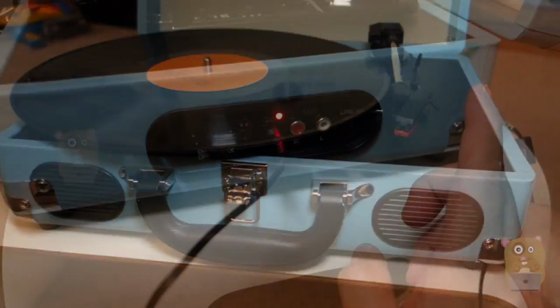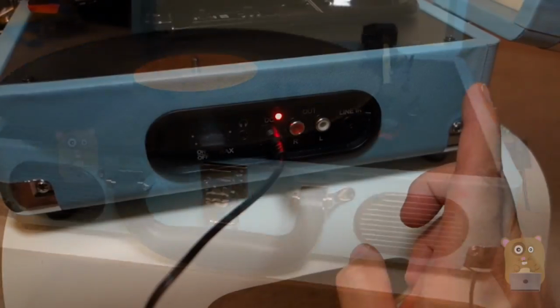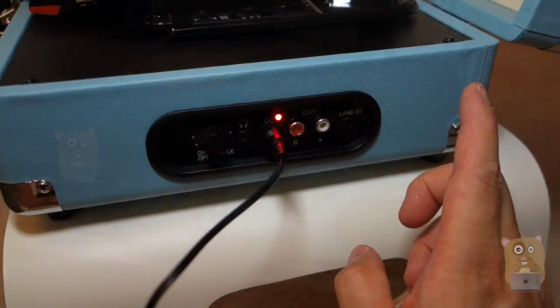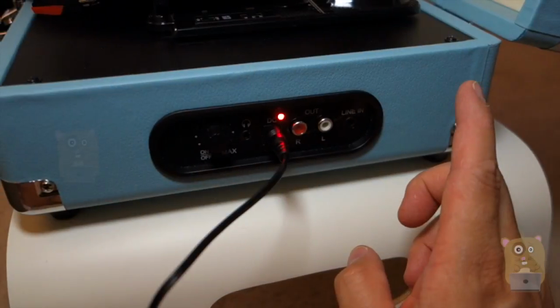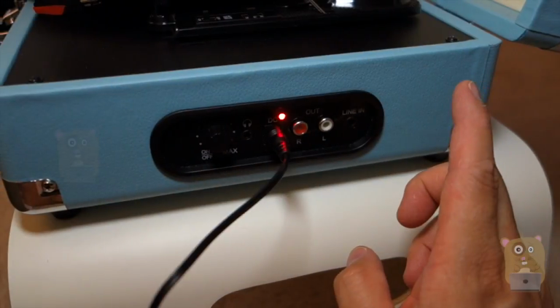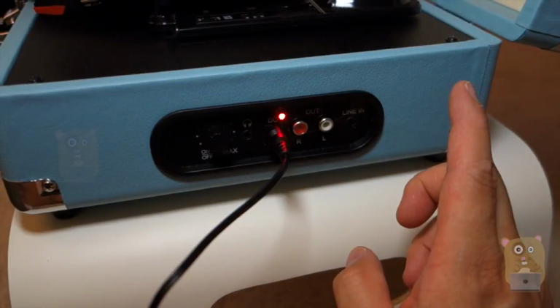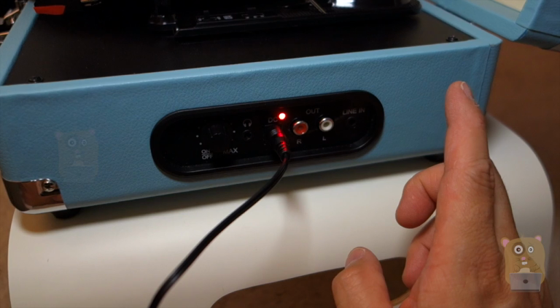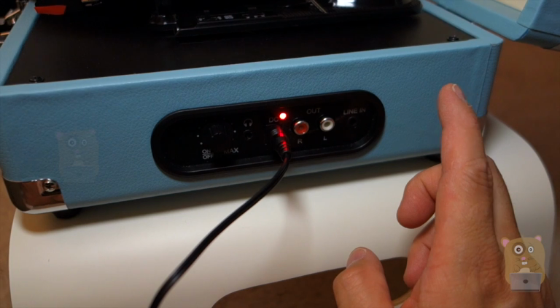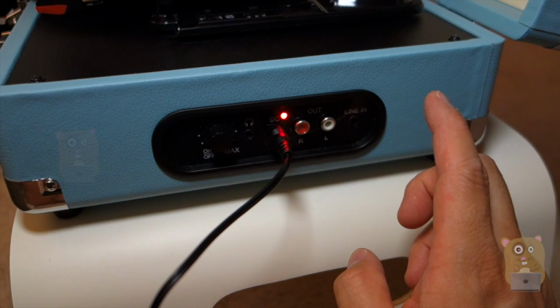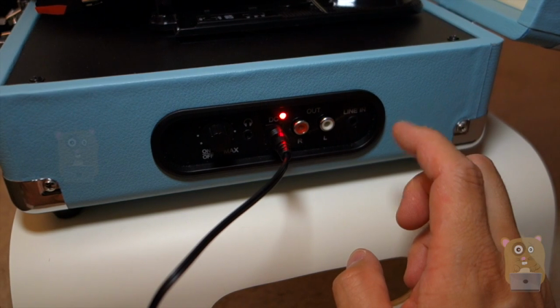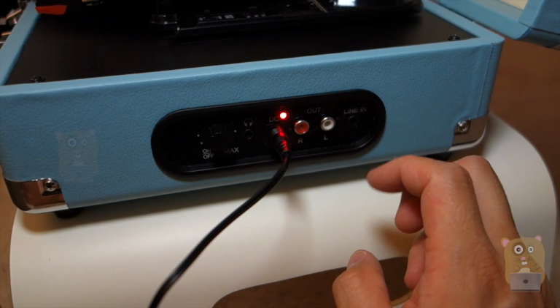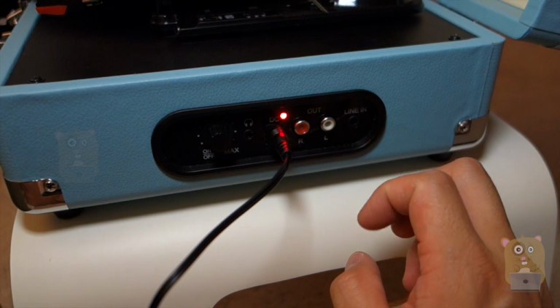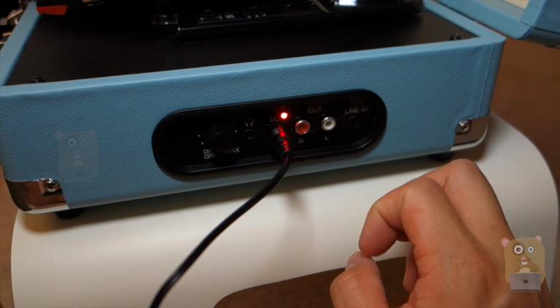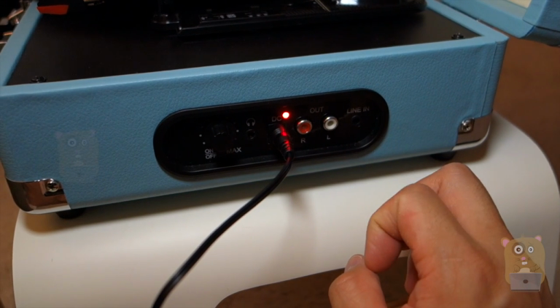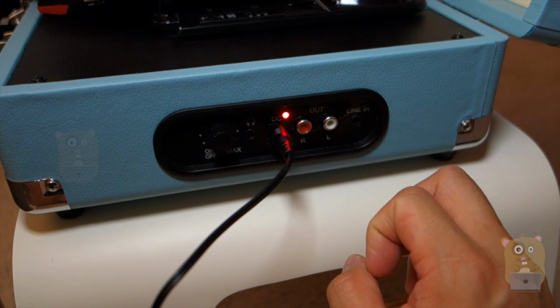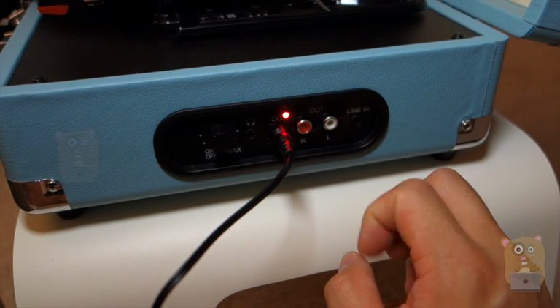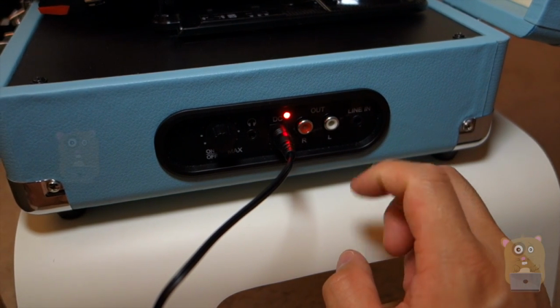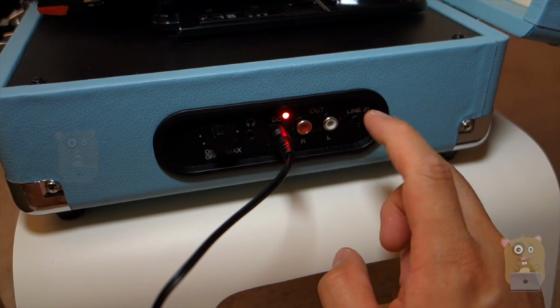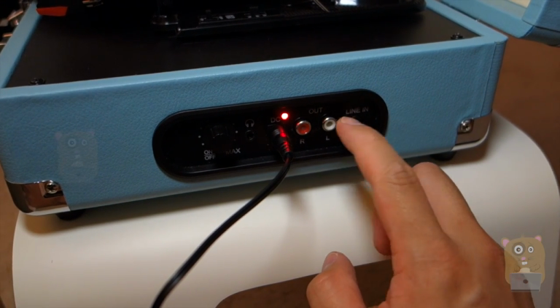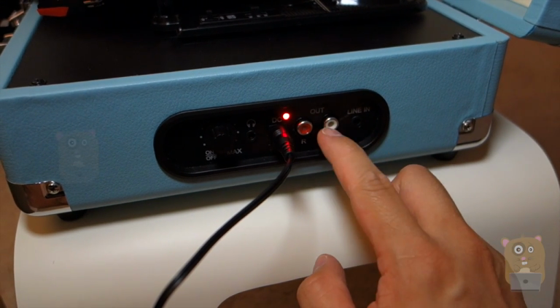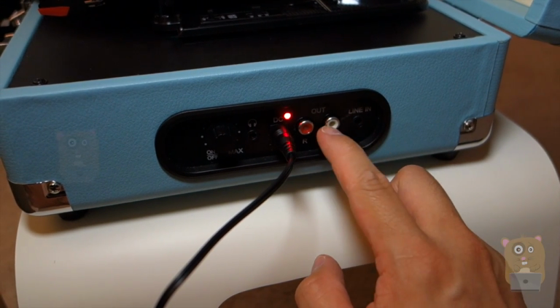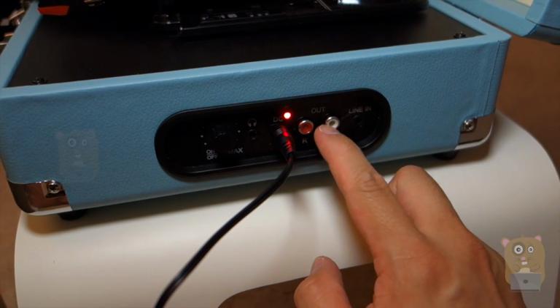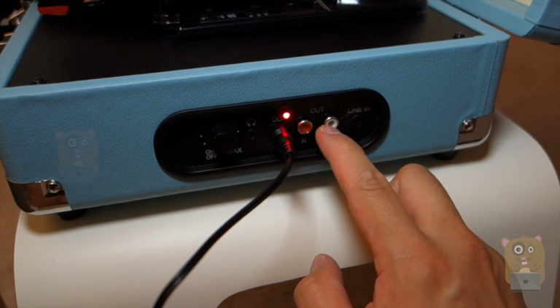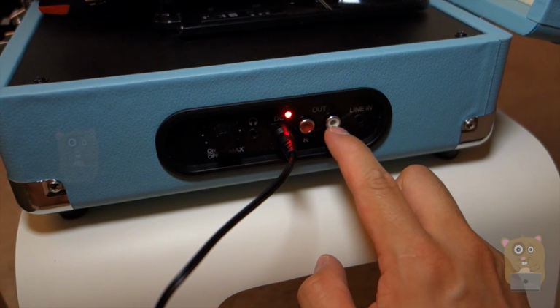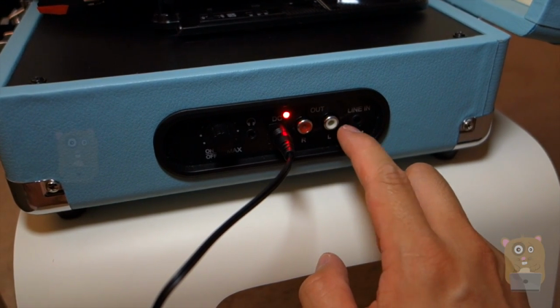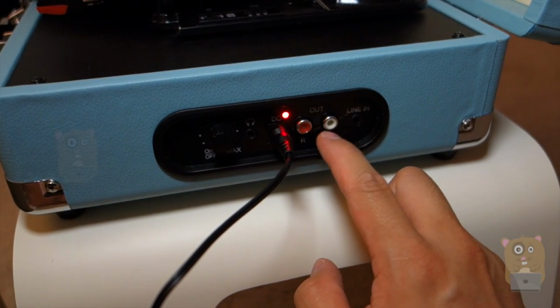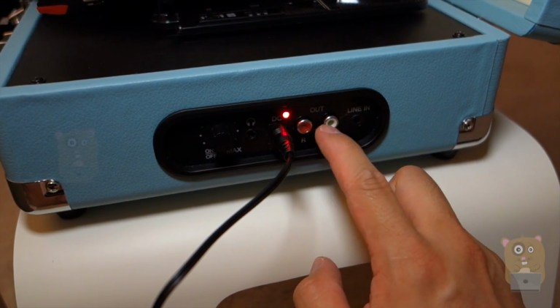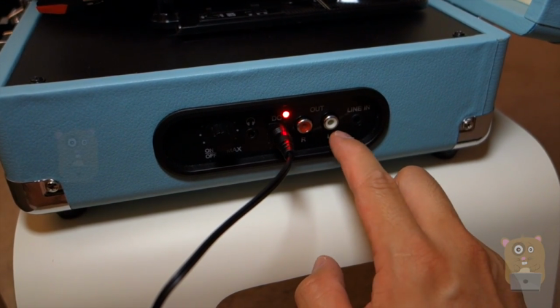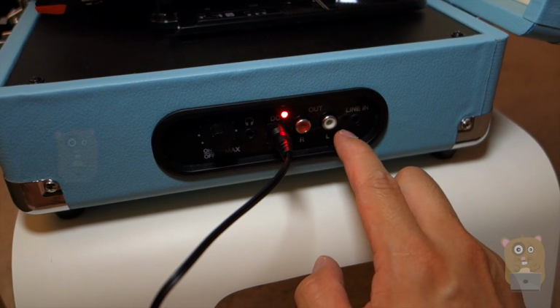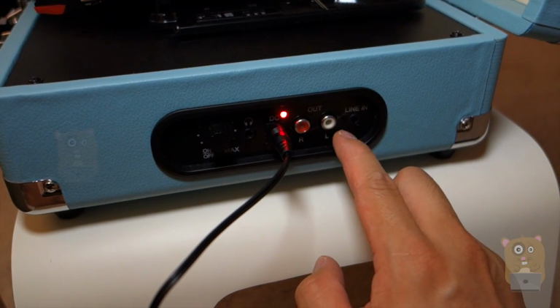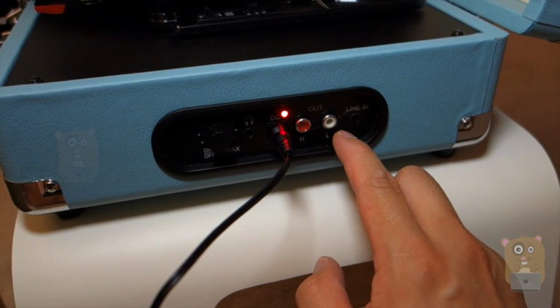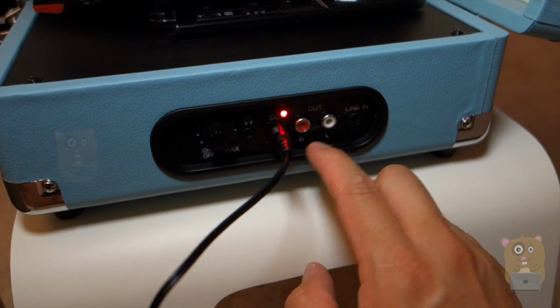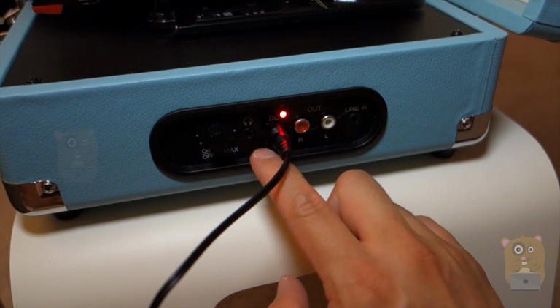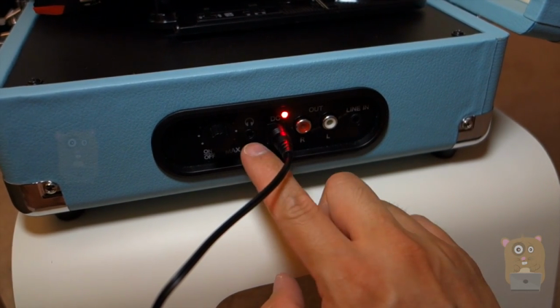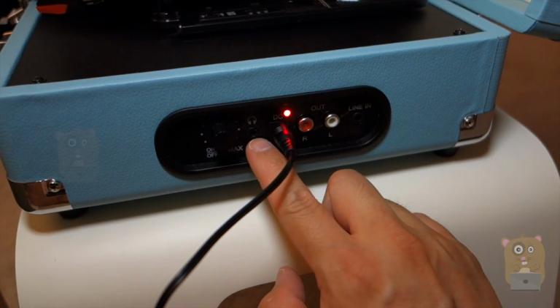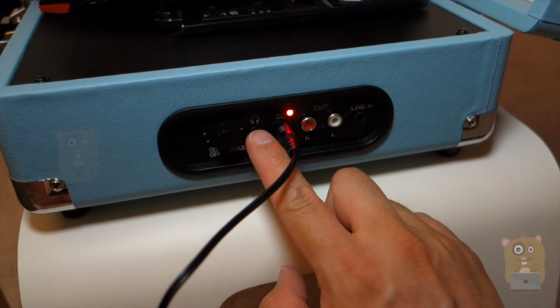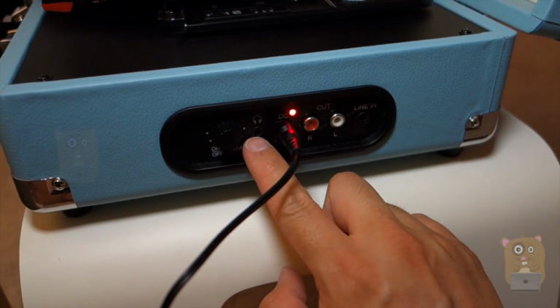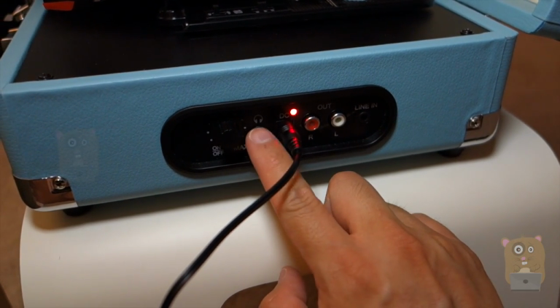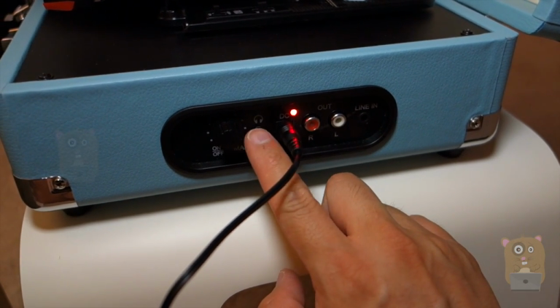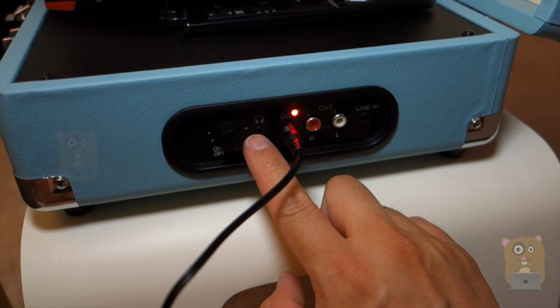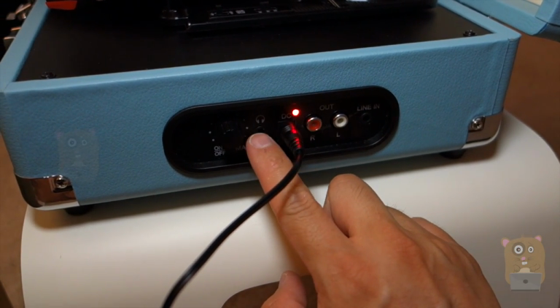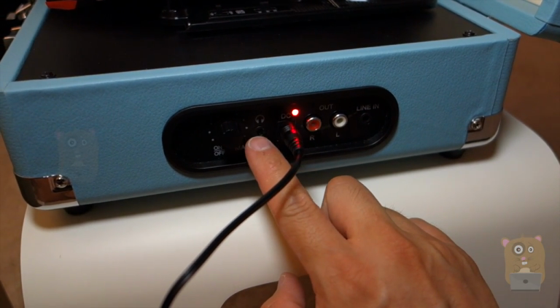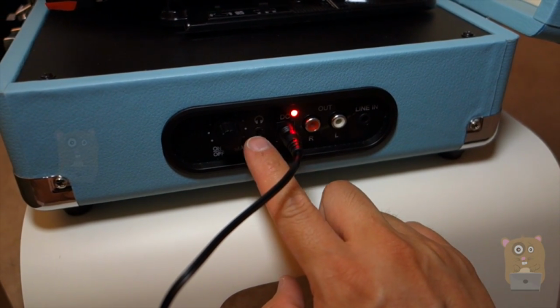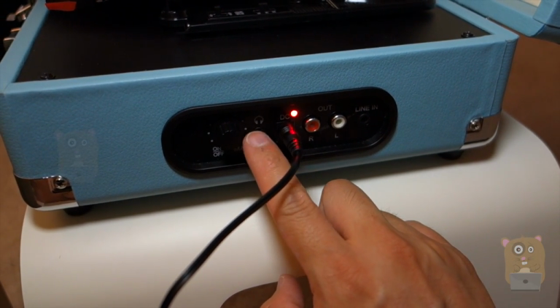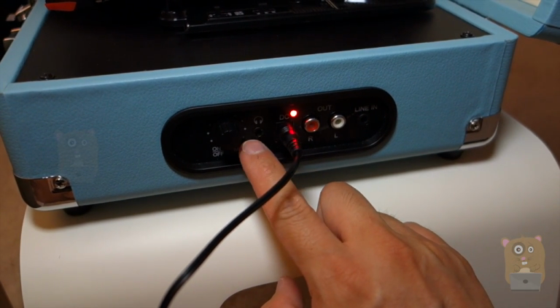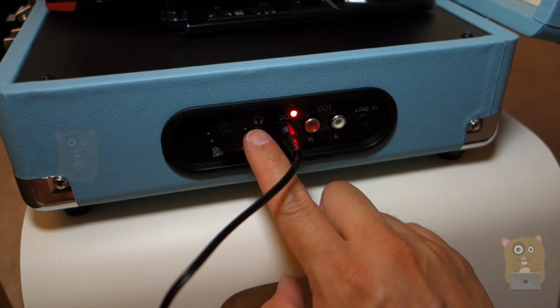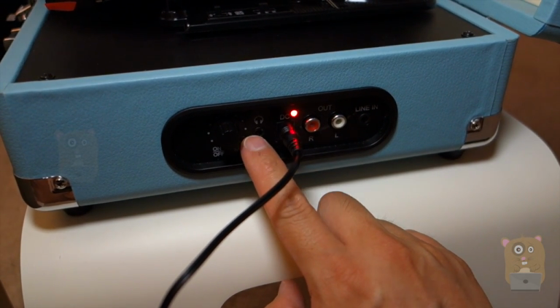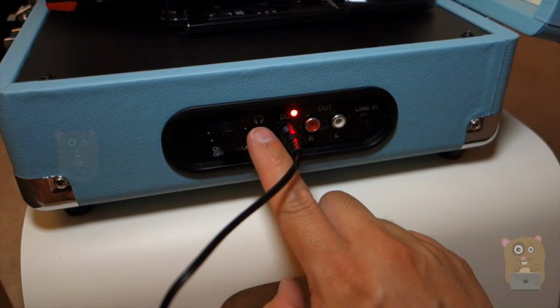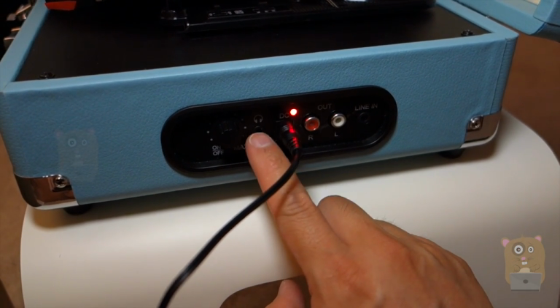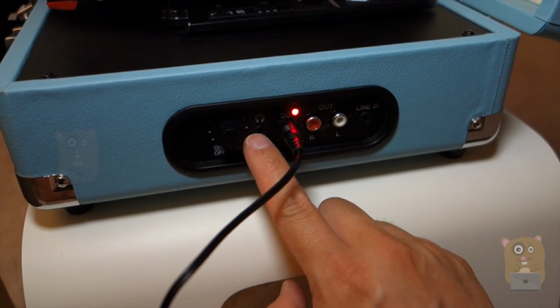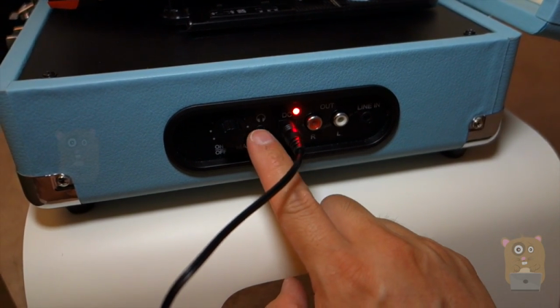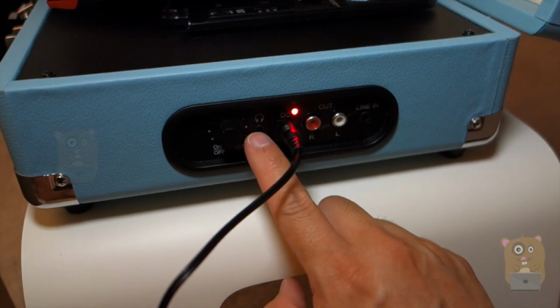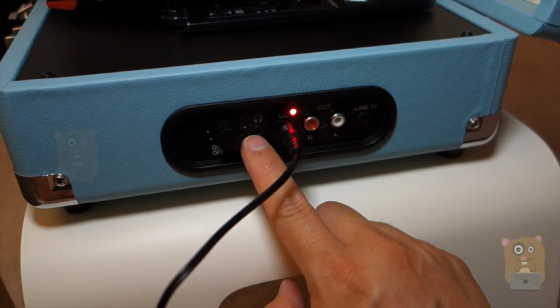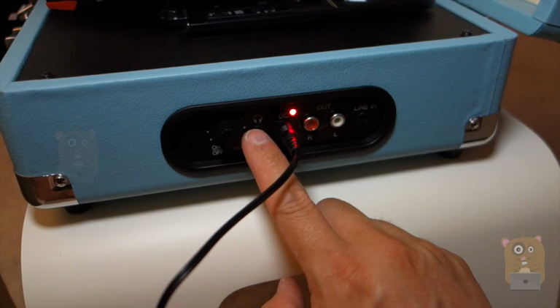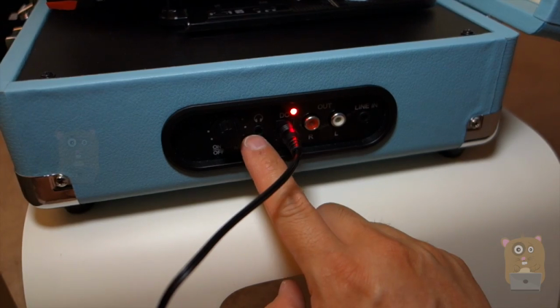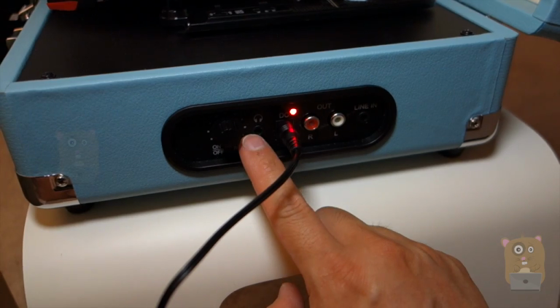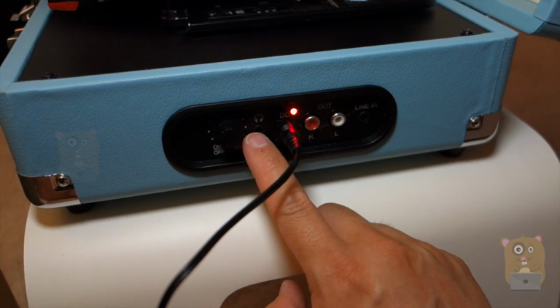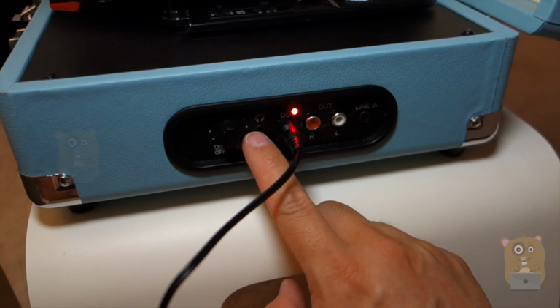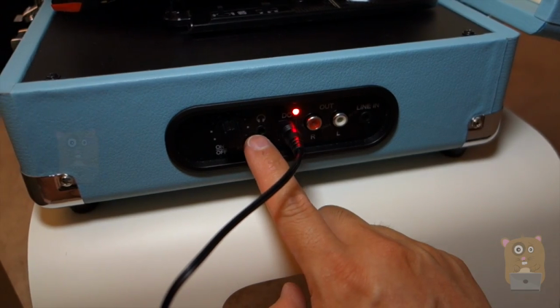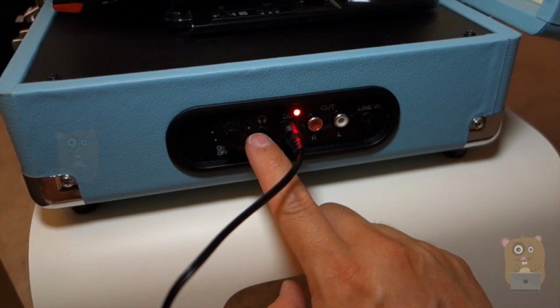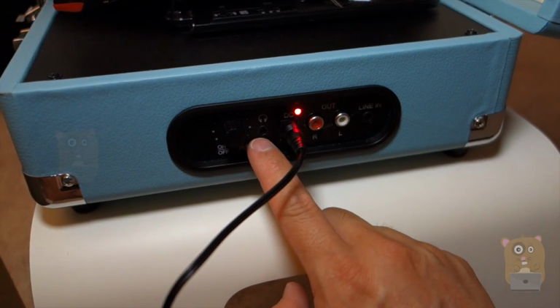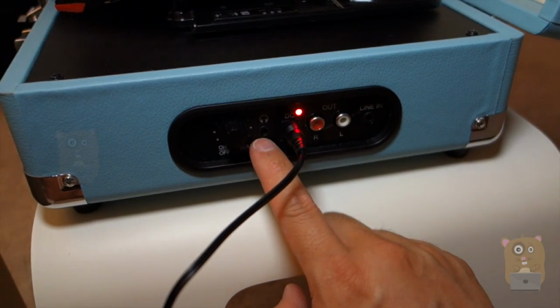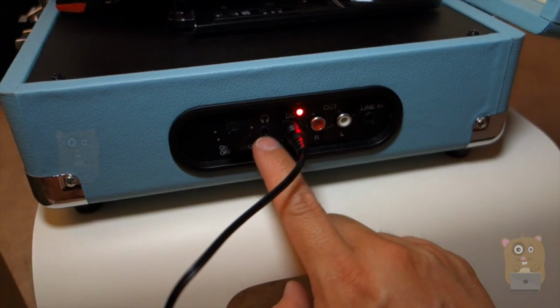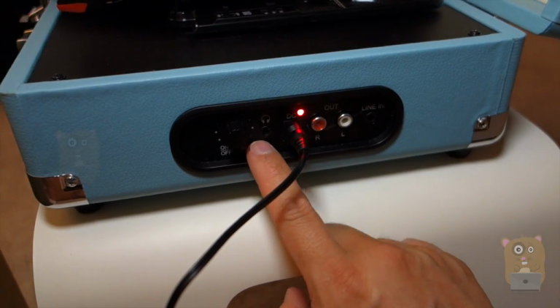If the built-in speaker's not powerful enough for you, you can always use the RCA output jack or the headphone output jack — the 3.5mm auxiliary jack right here.